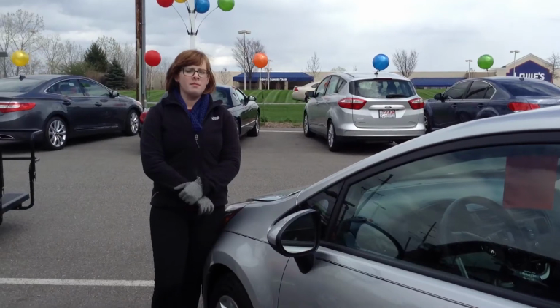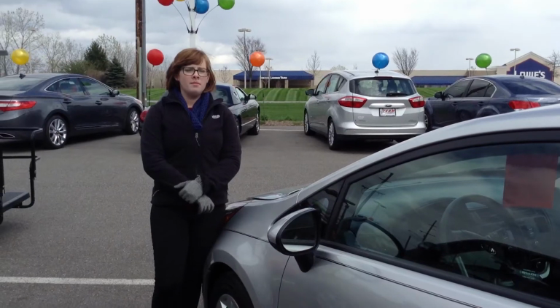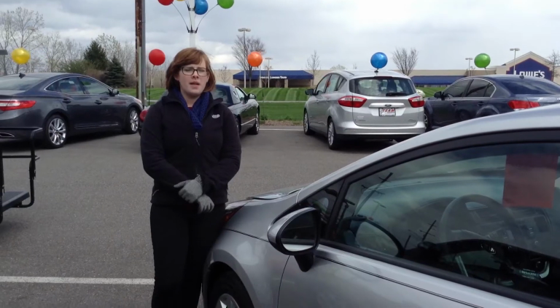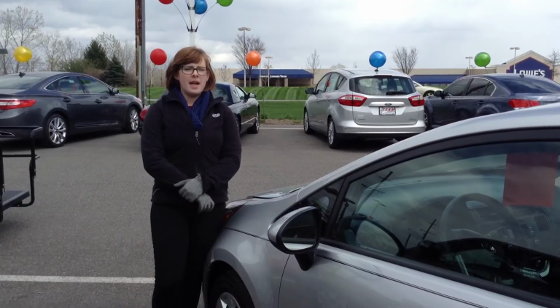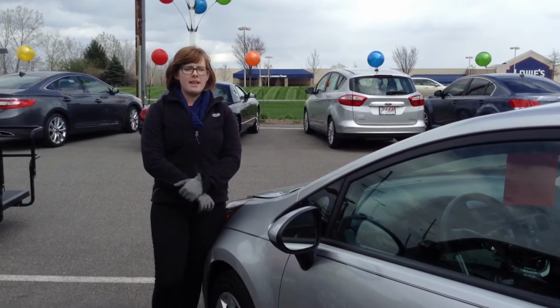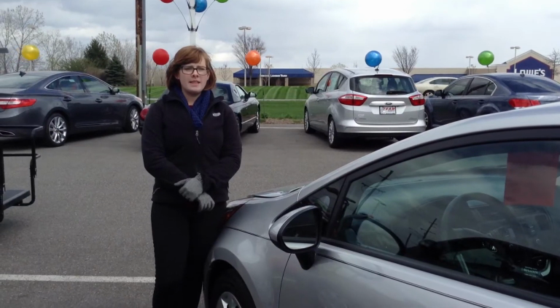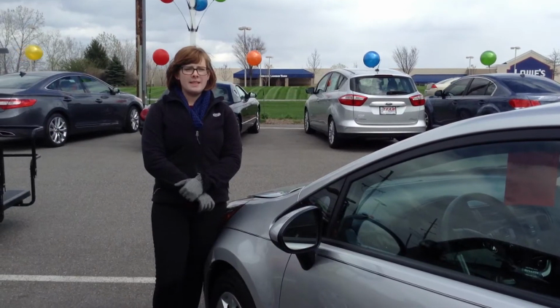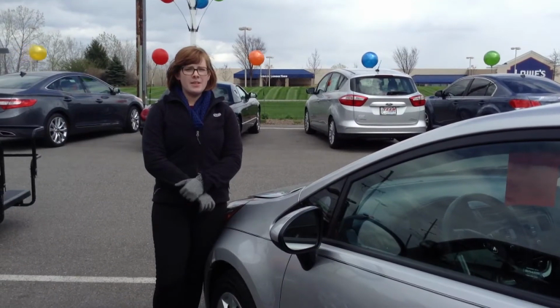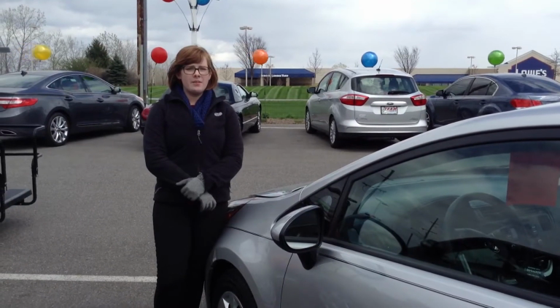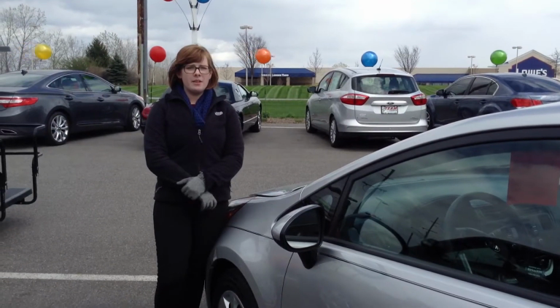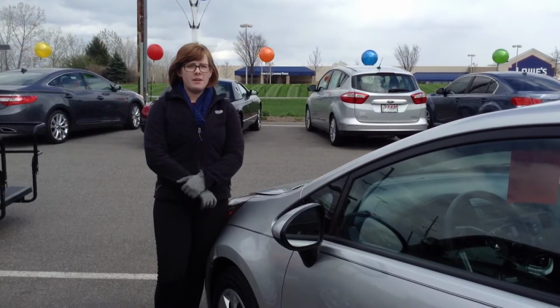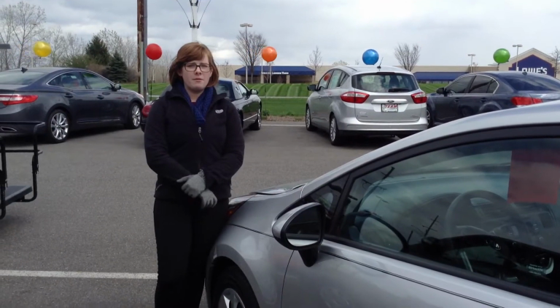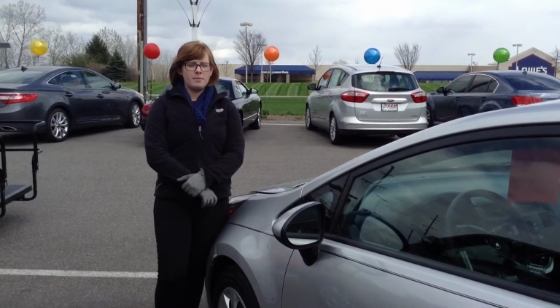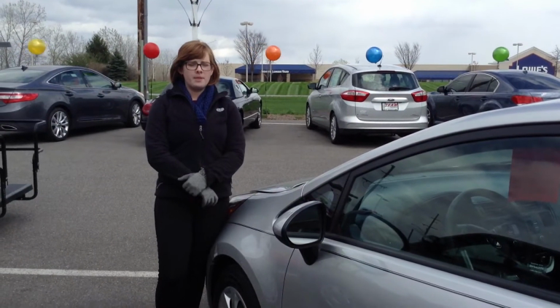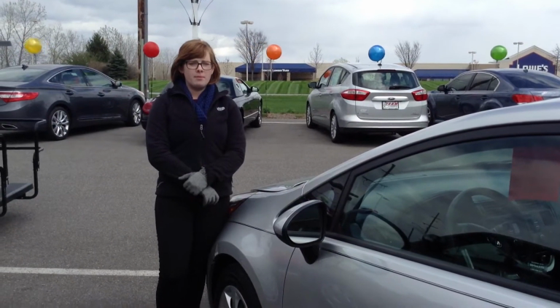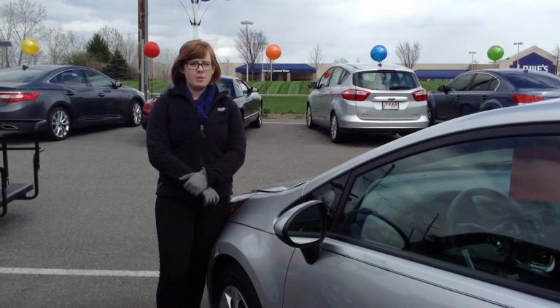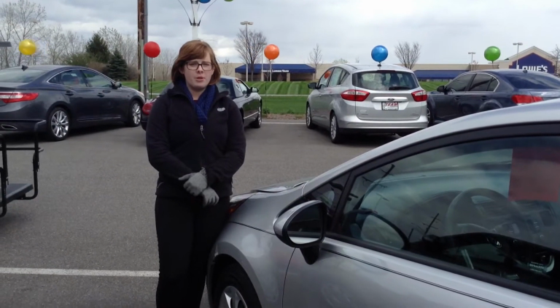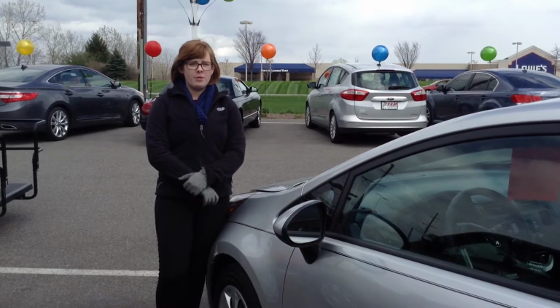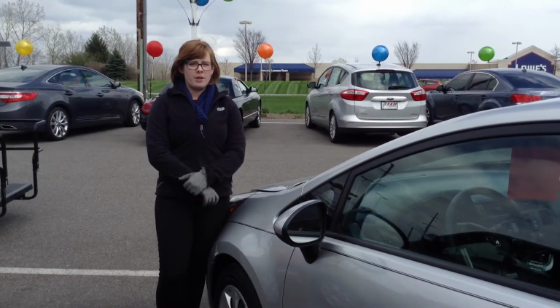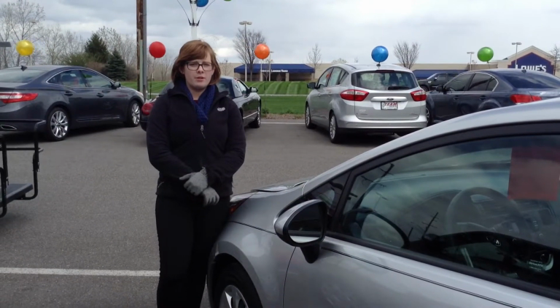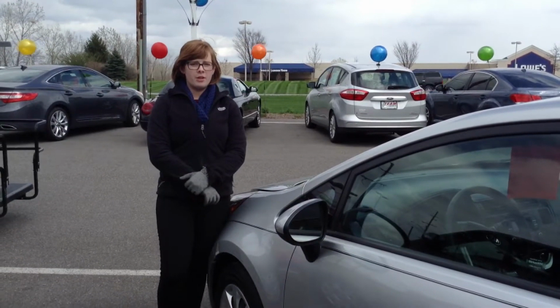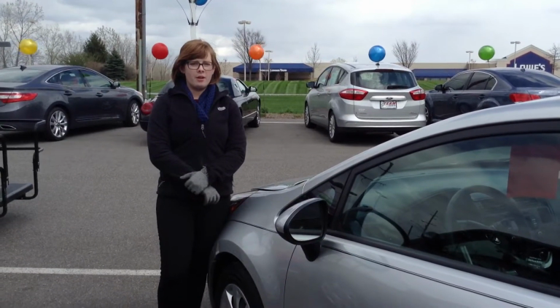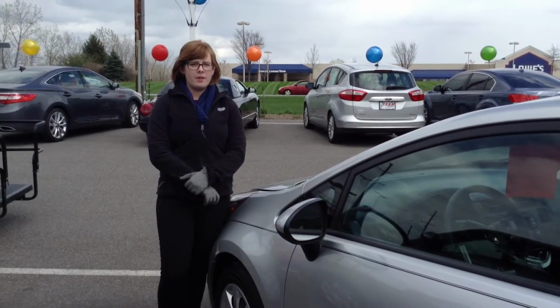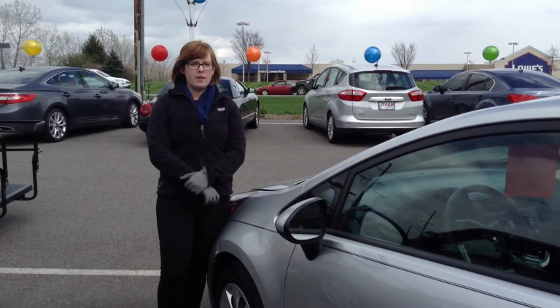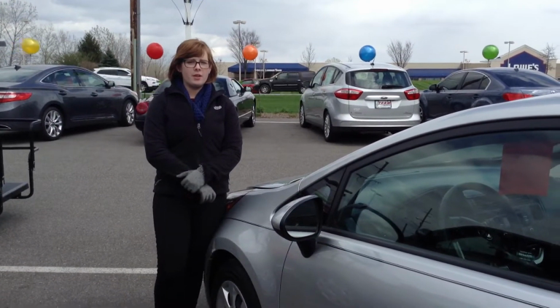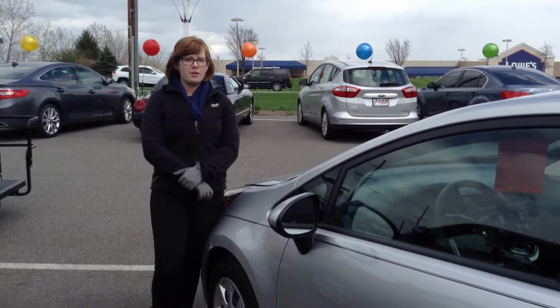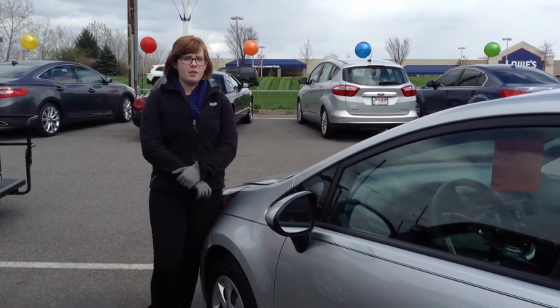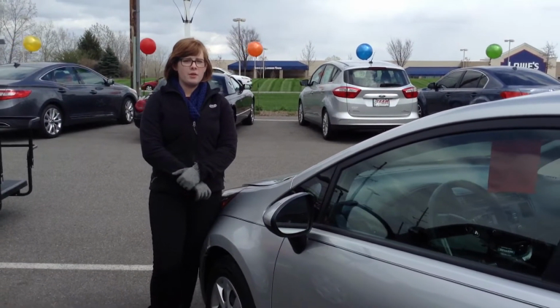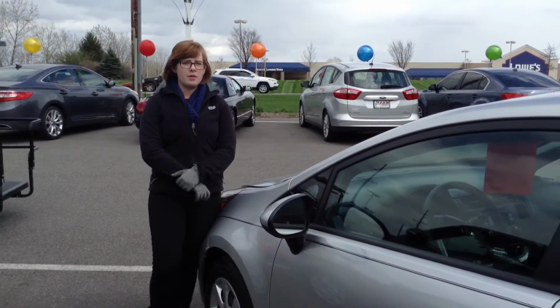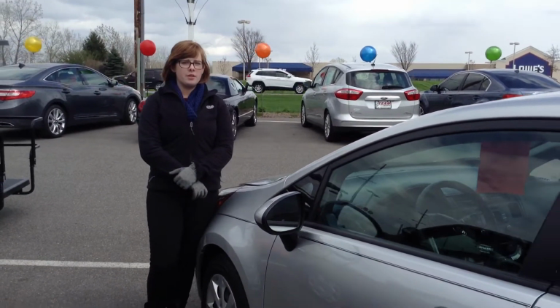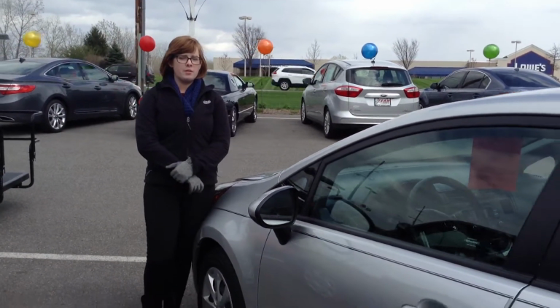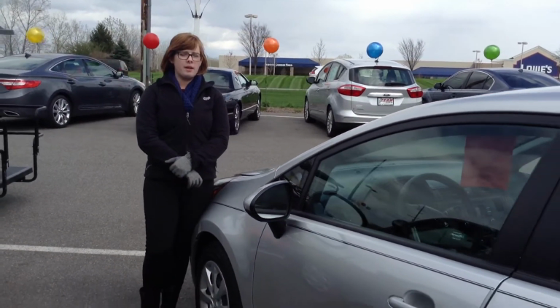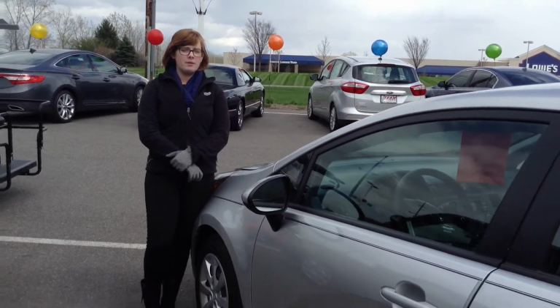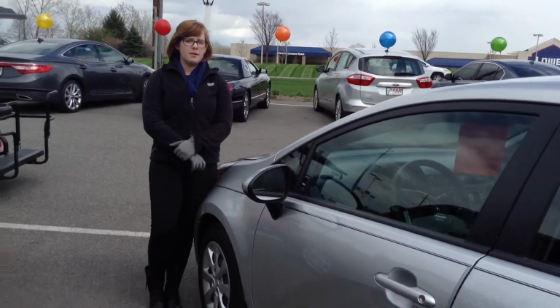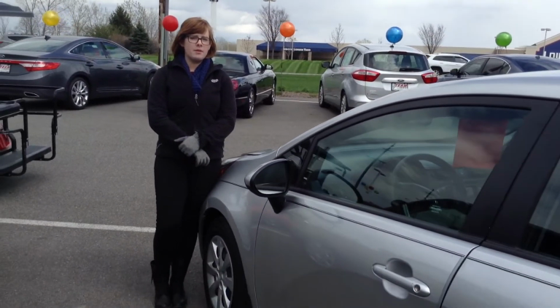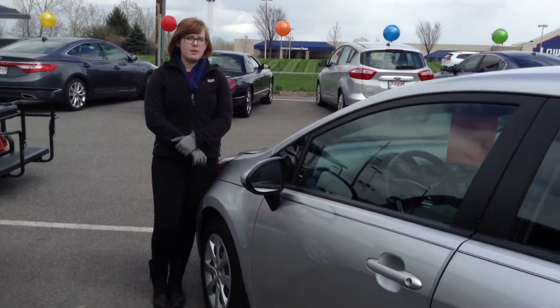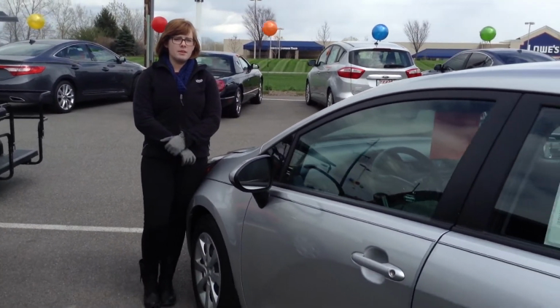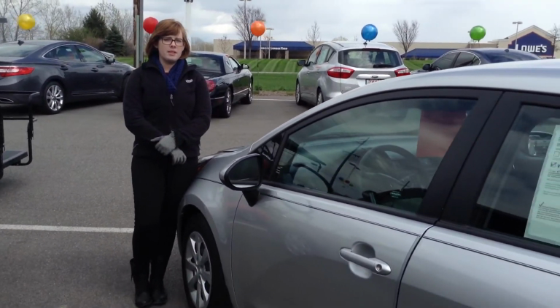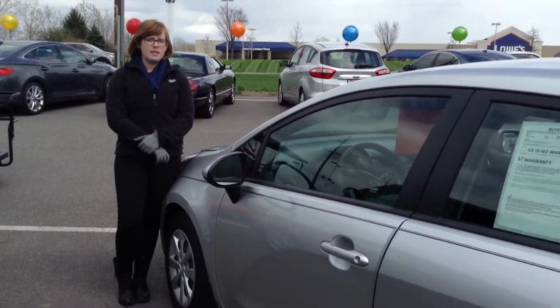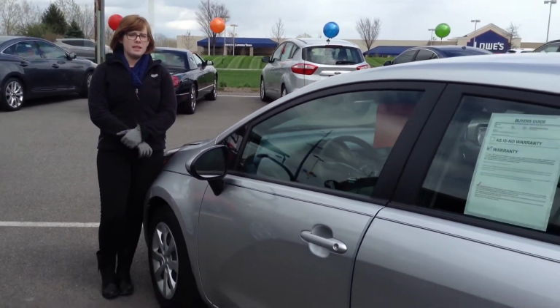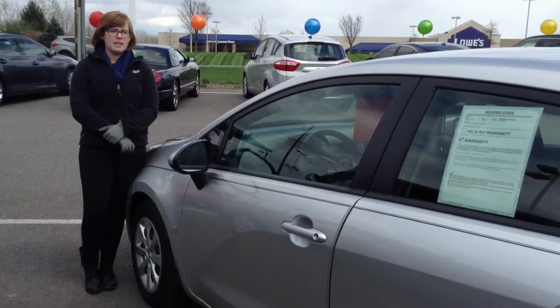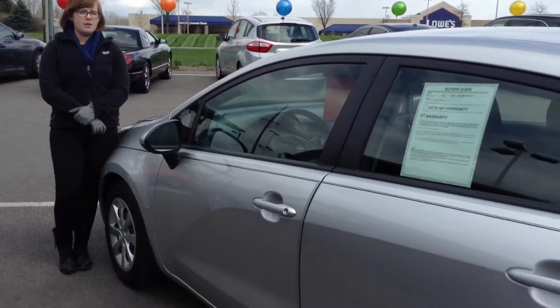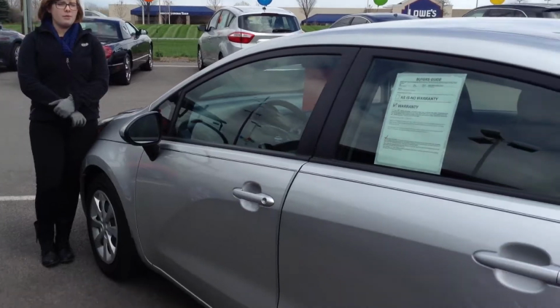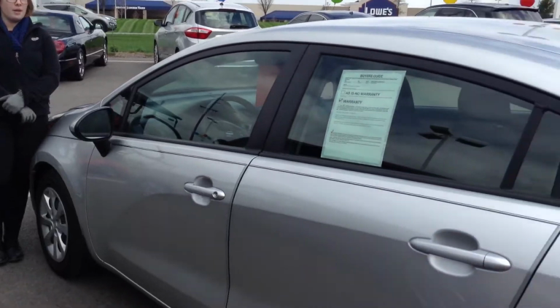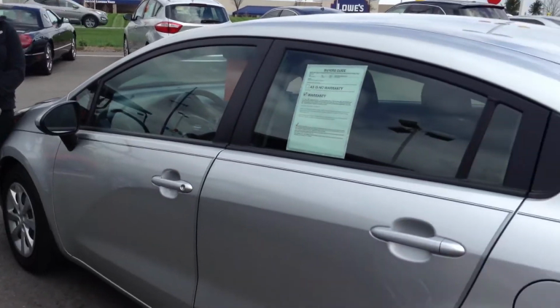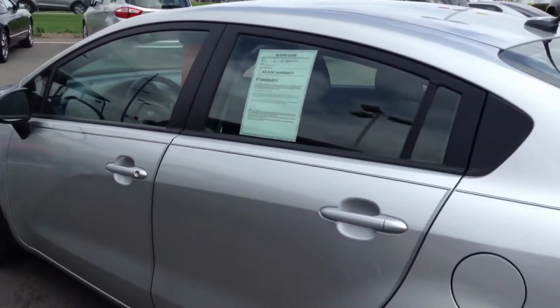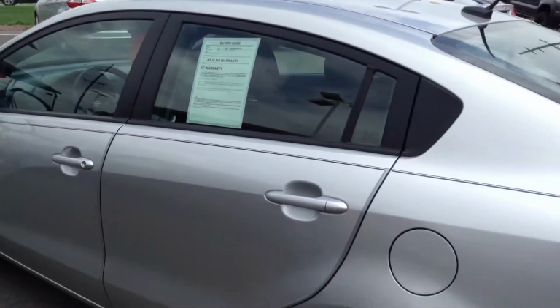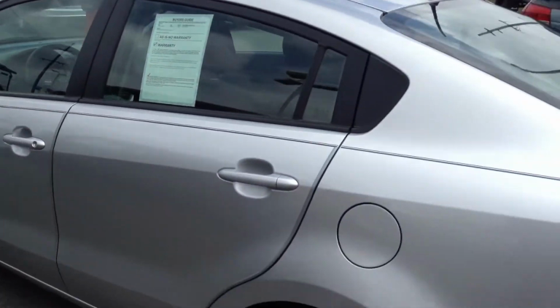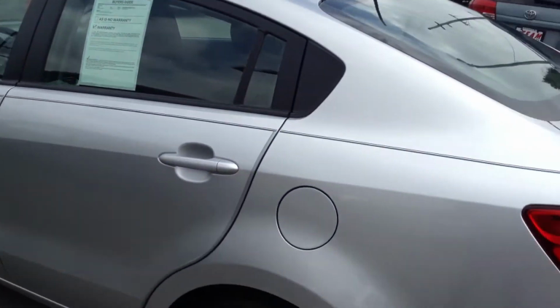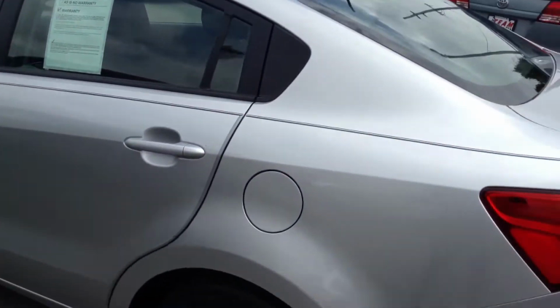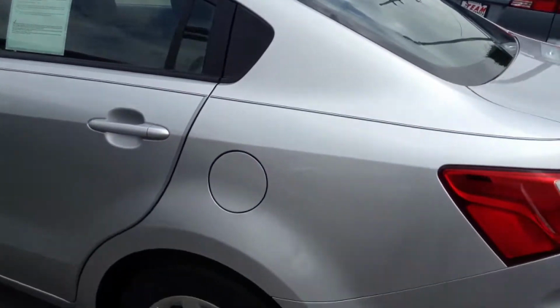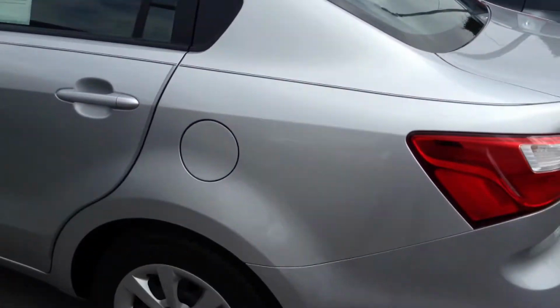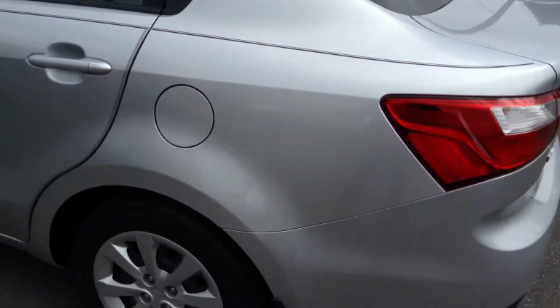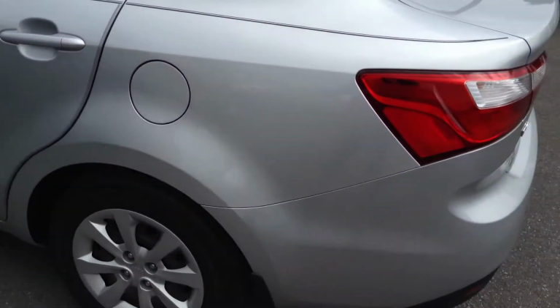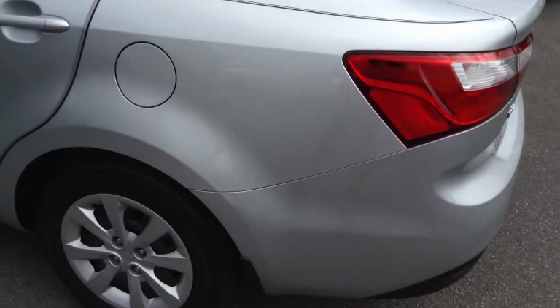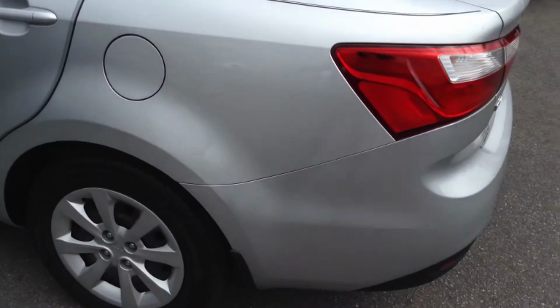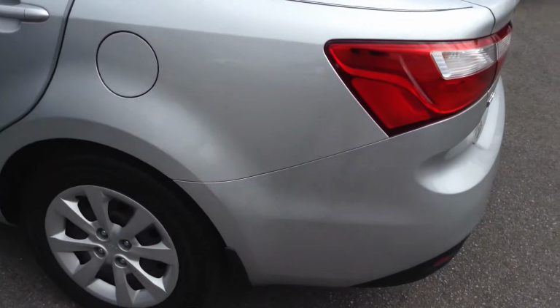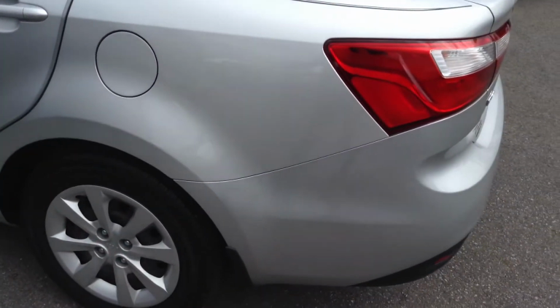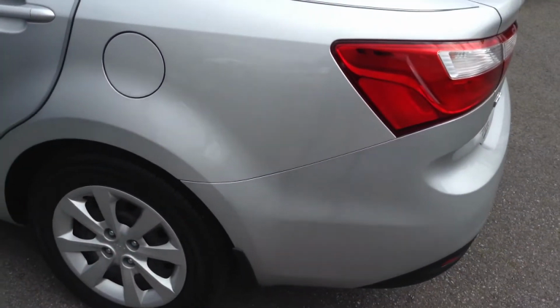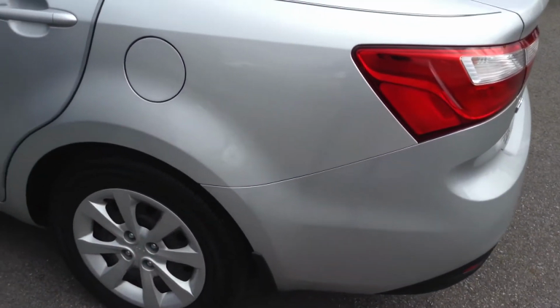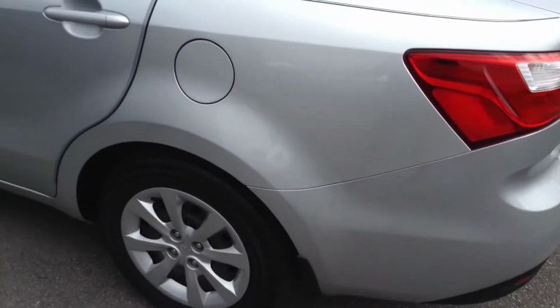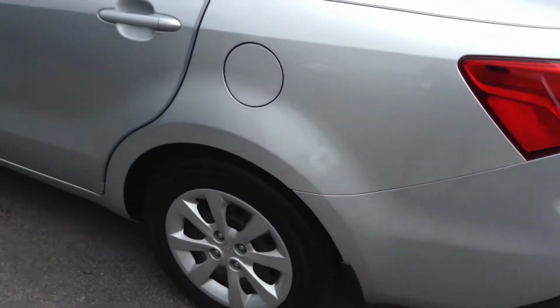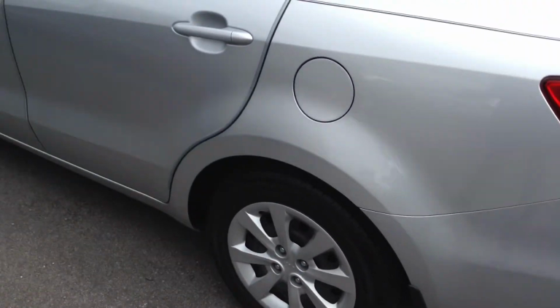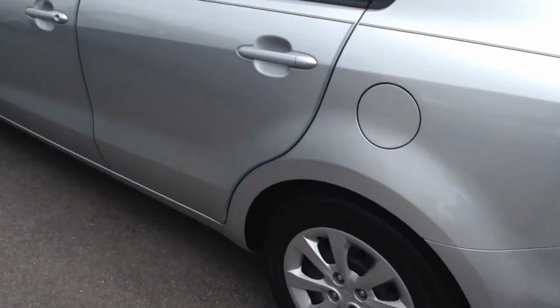Hi, this is Olivia from Team Toyota in Cherville here to show you this 2013 Kia Rio. It does have just over 40,000 miles.